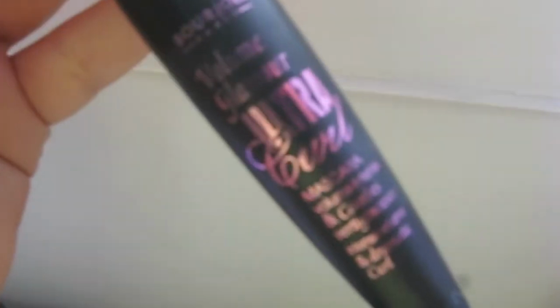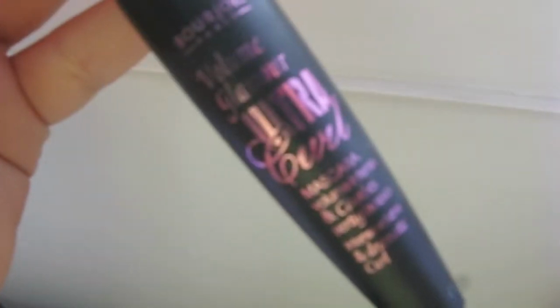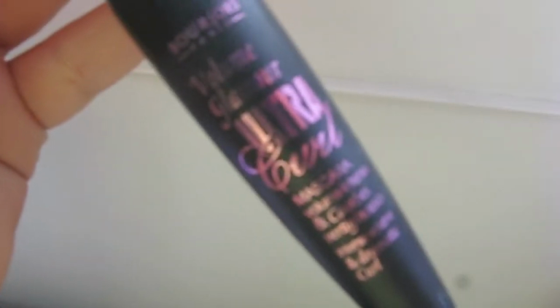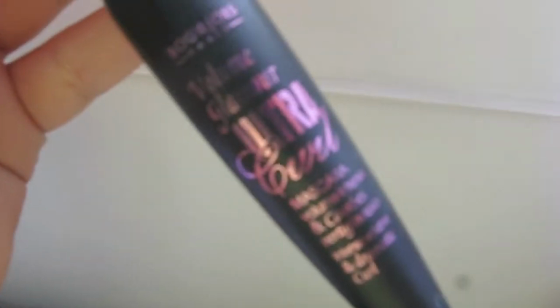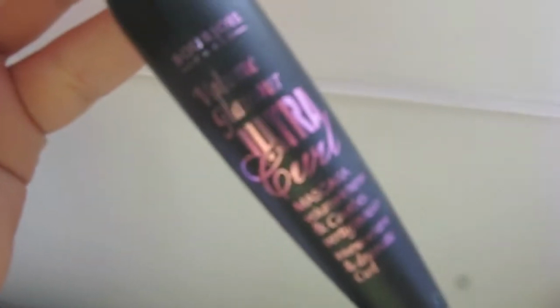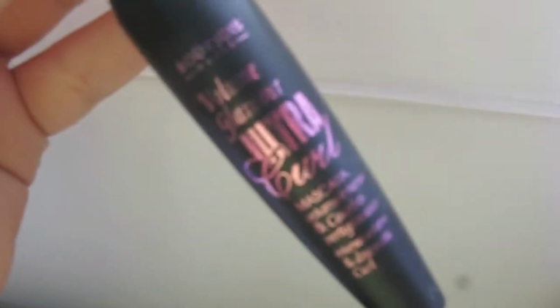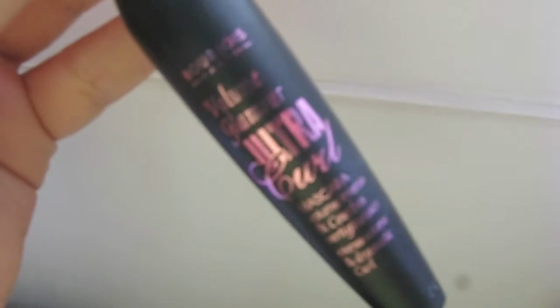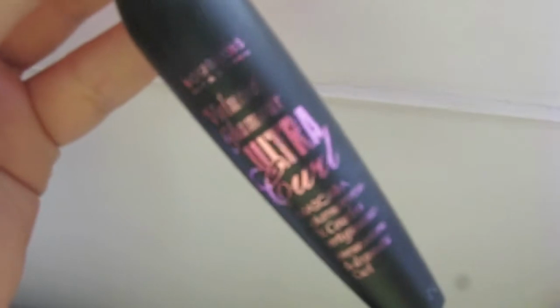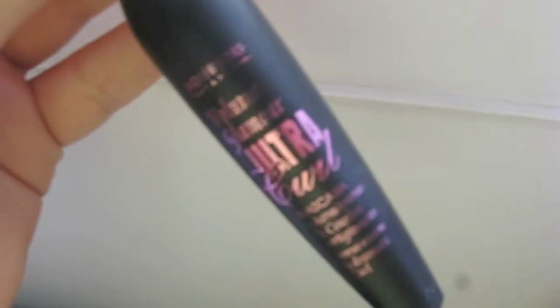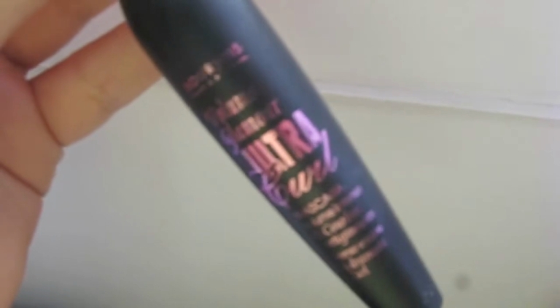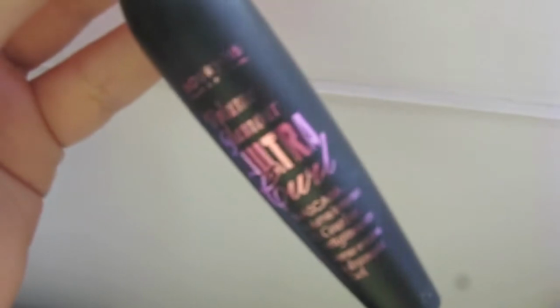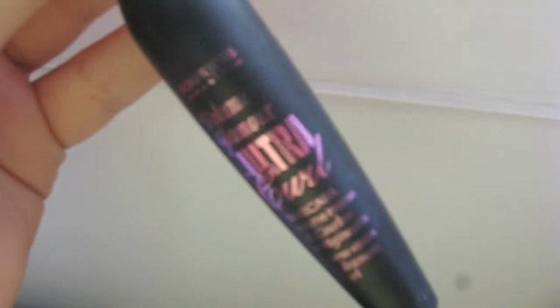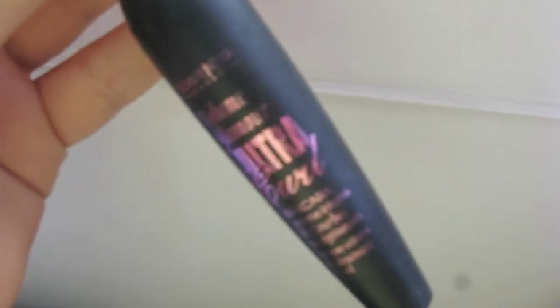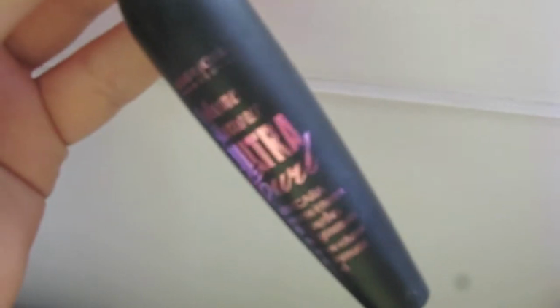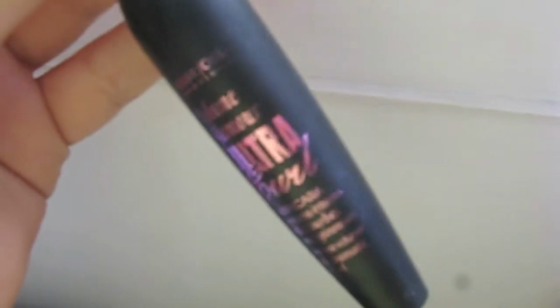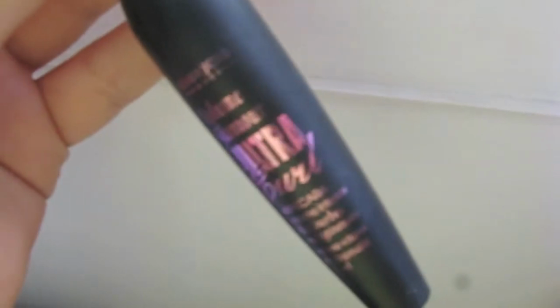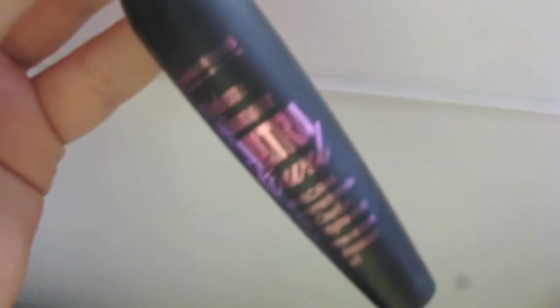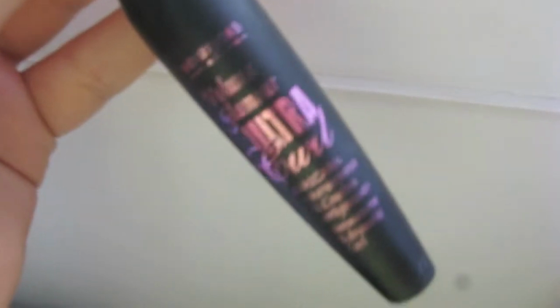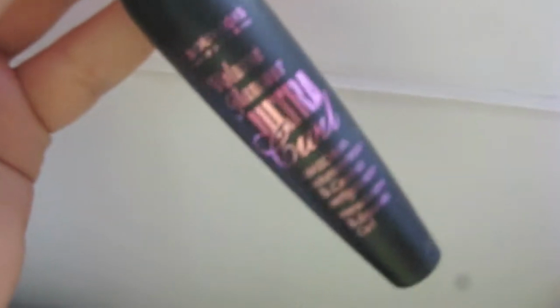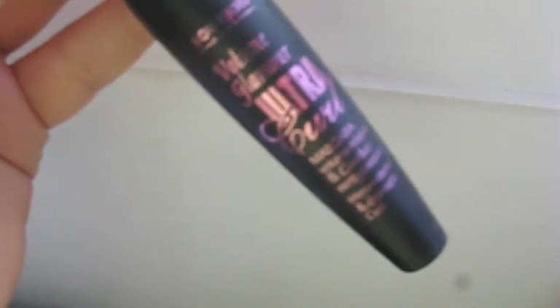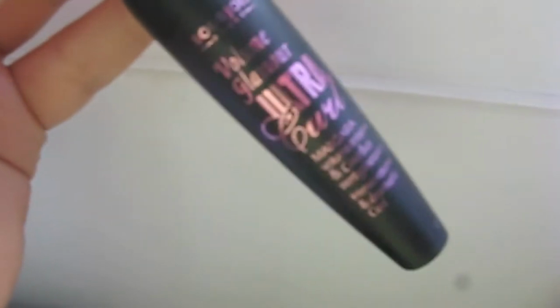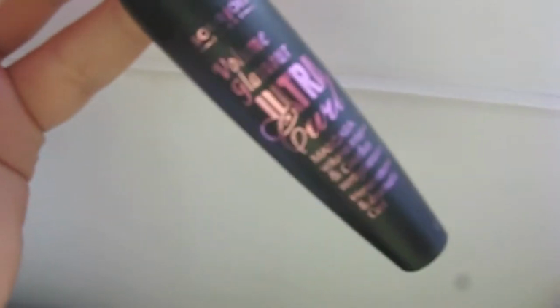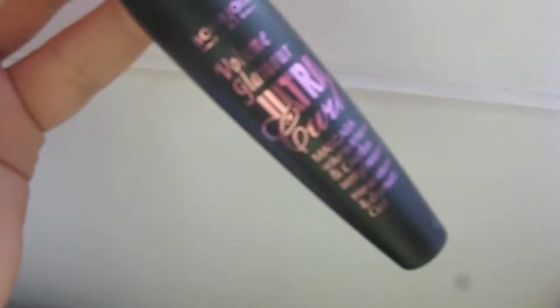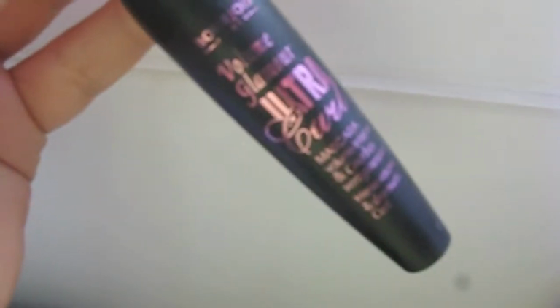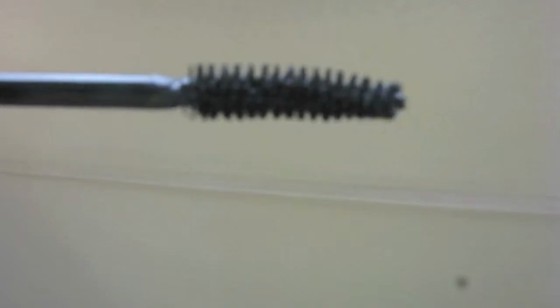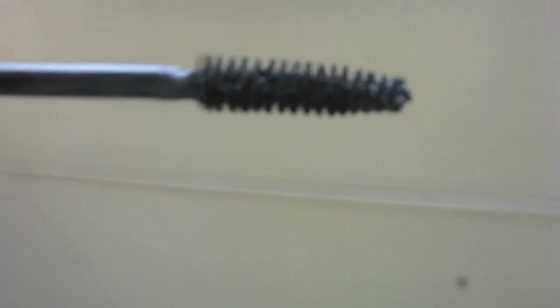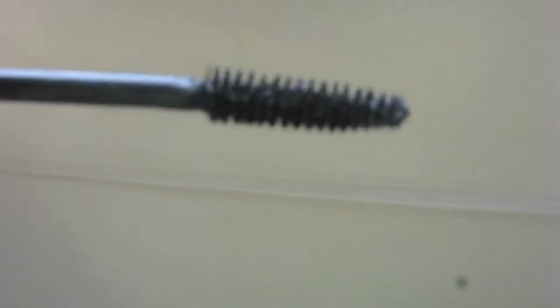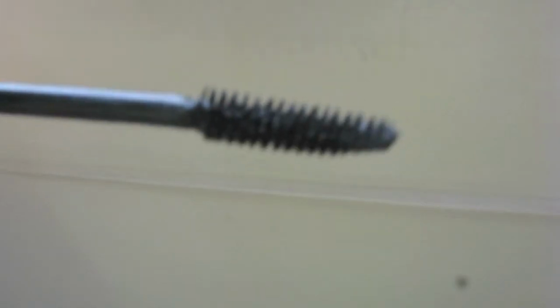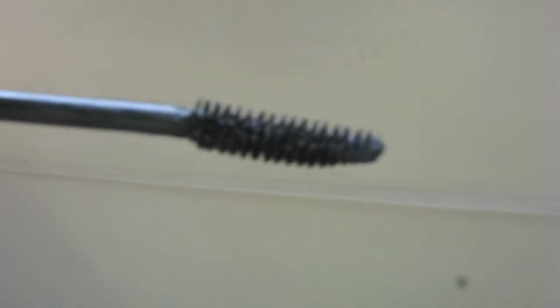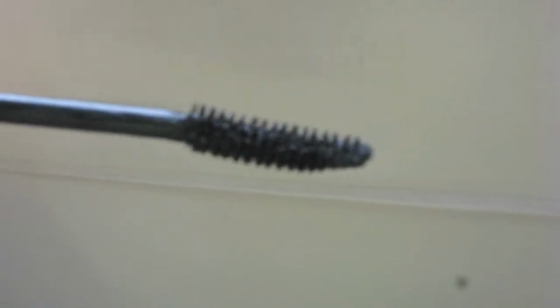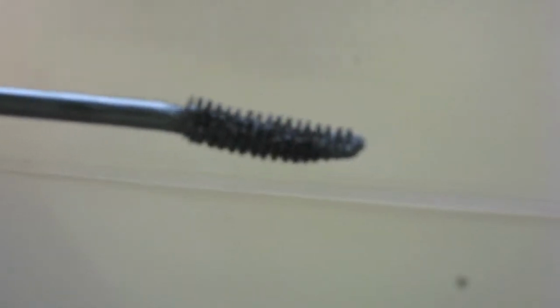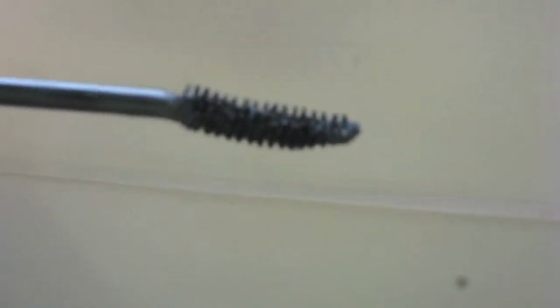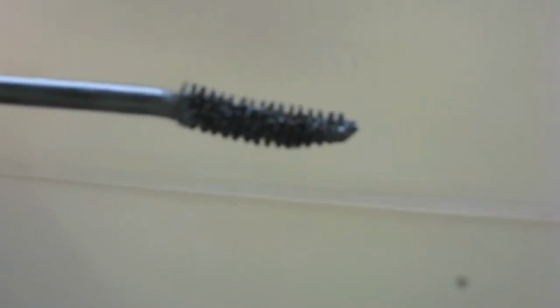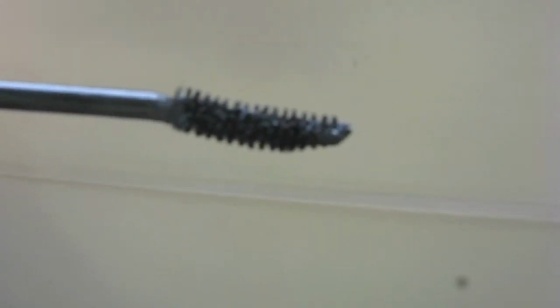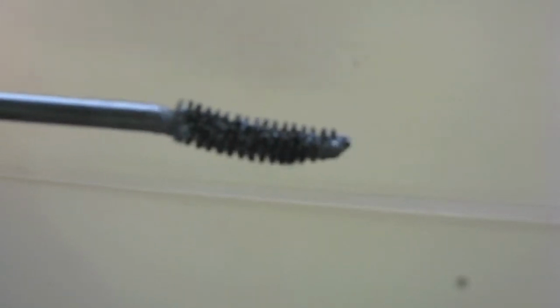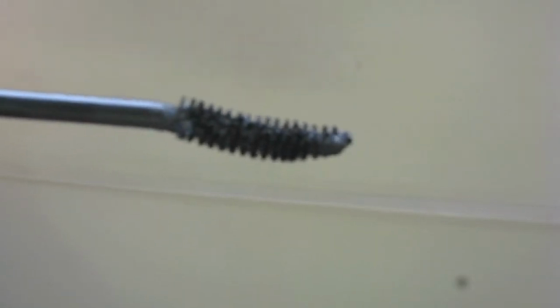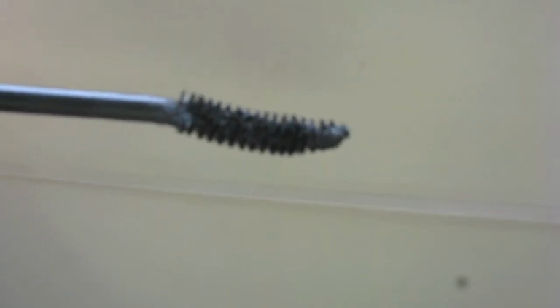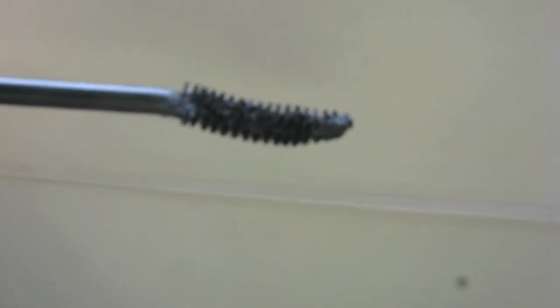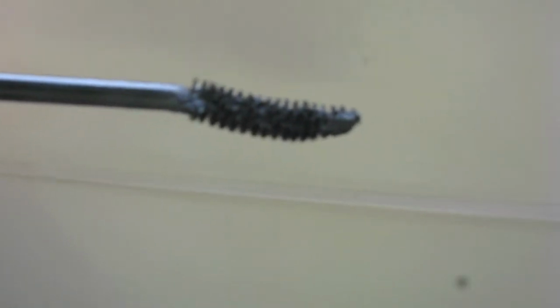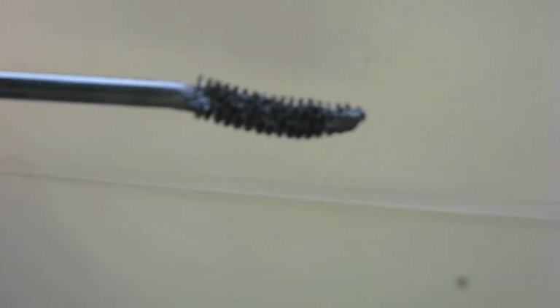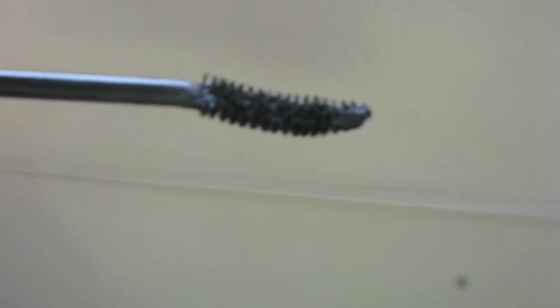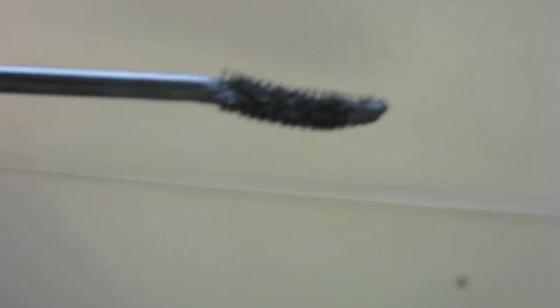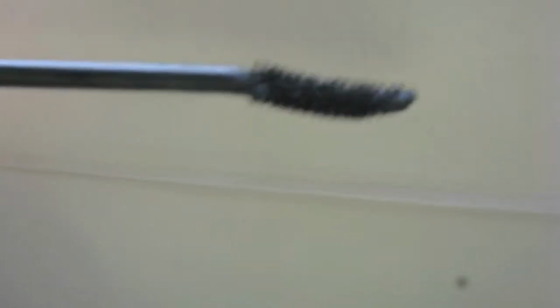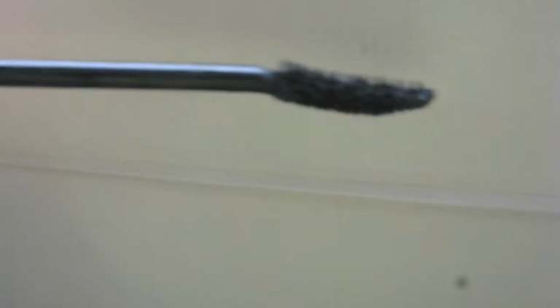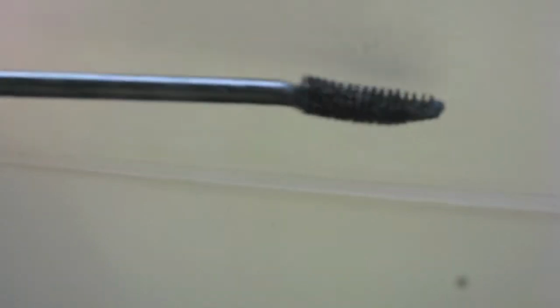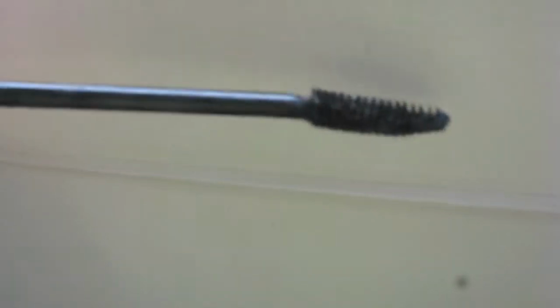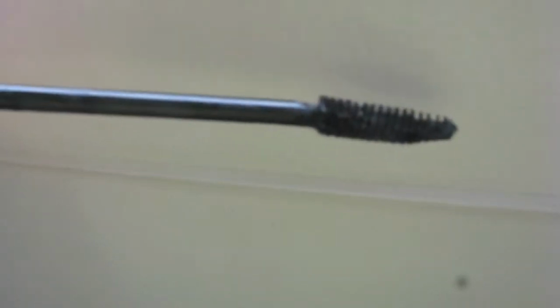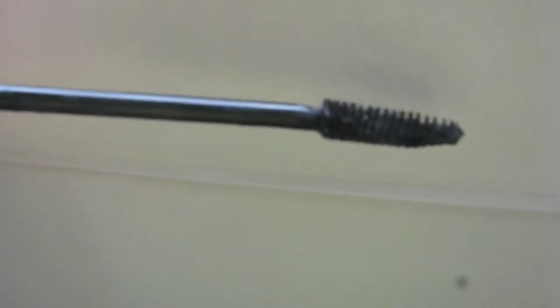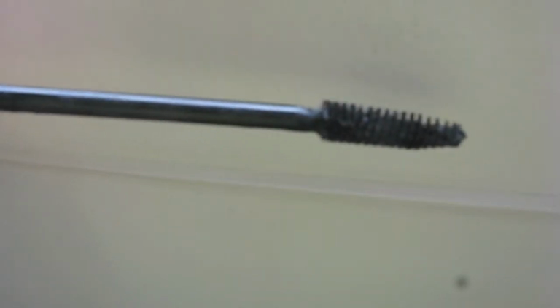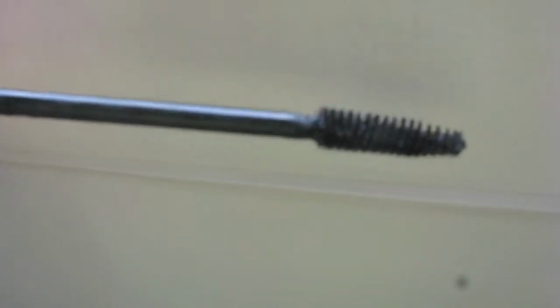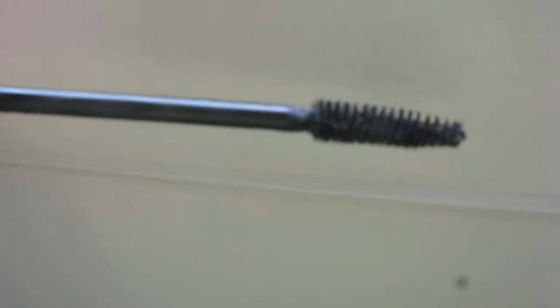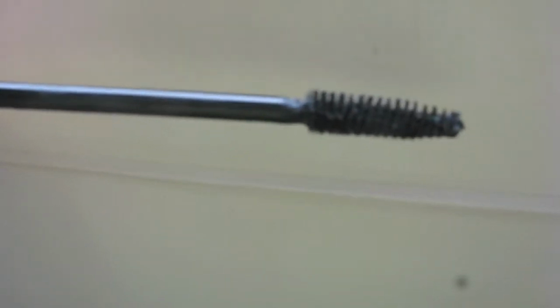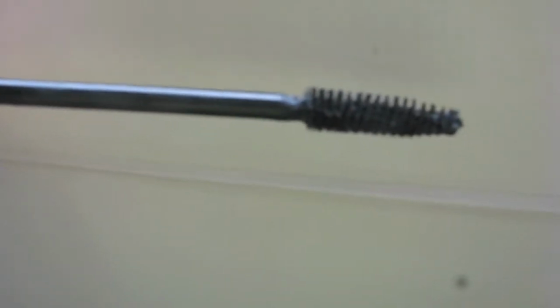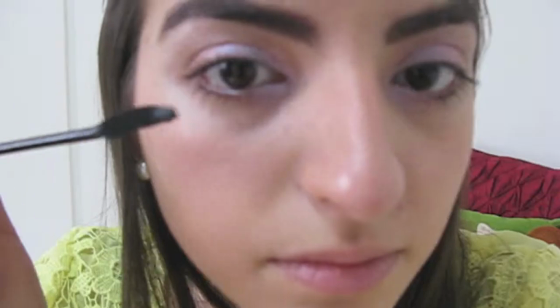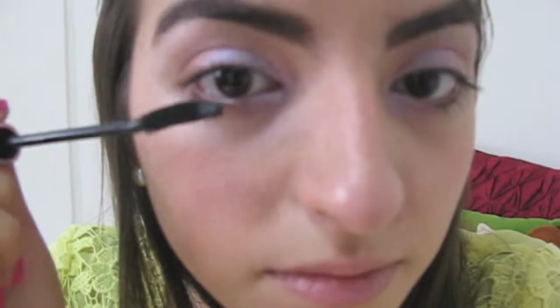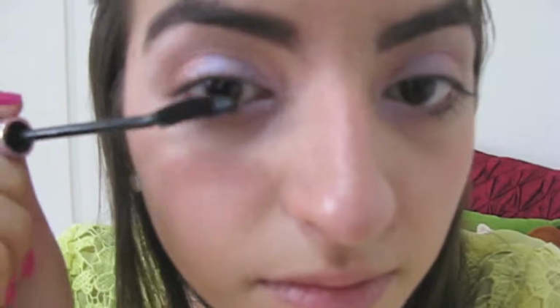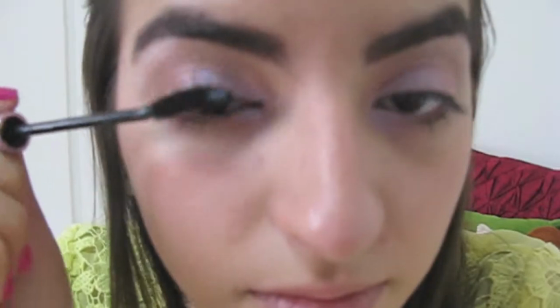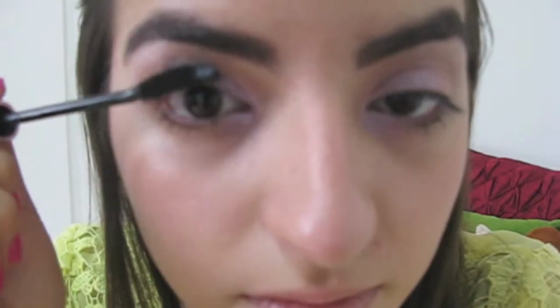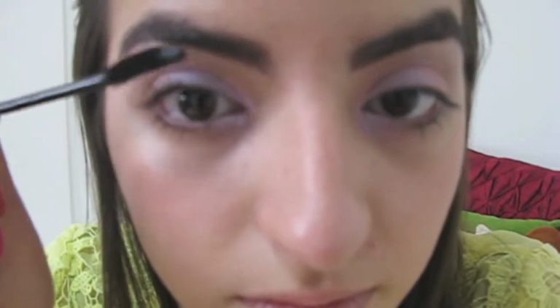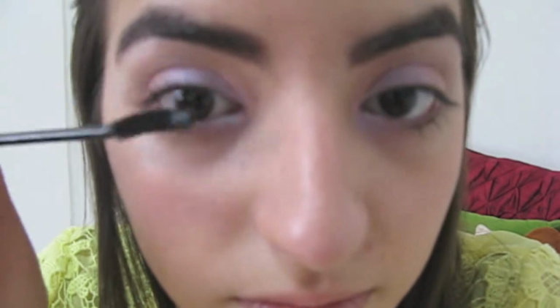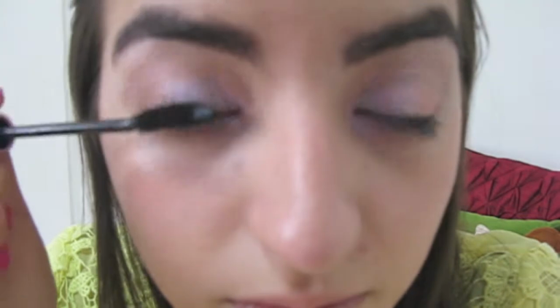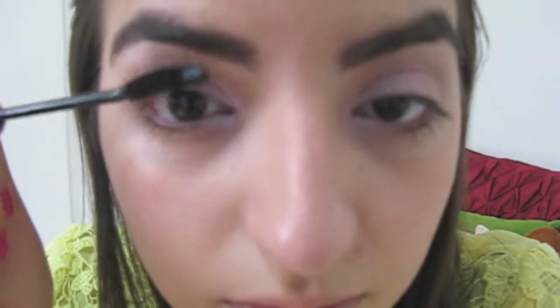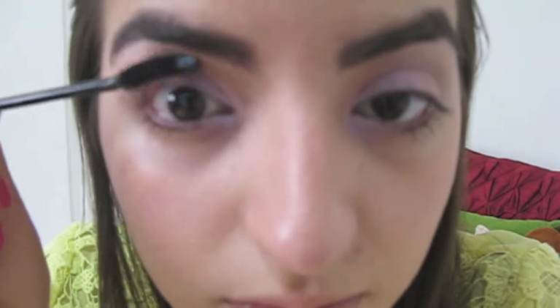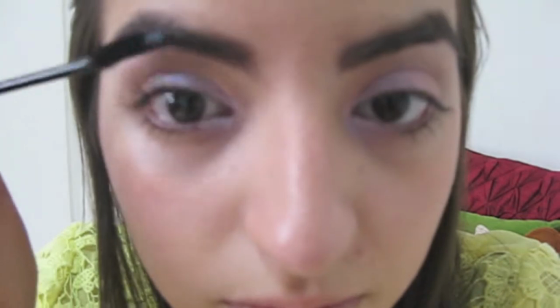Next, I'm applying Bourjois Volume Glamour Ultra Curl Mascara to my lashes.